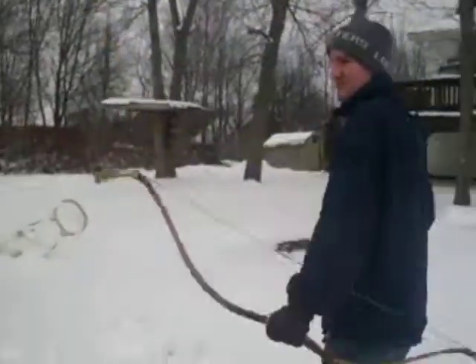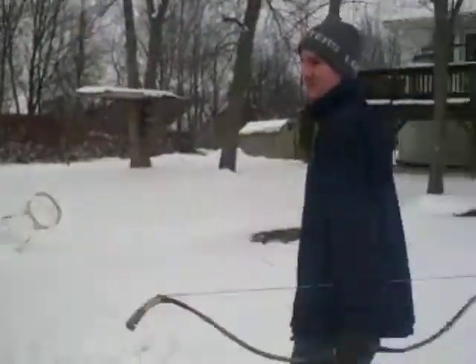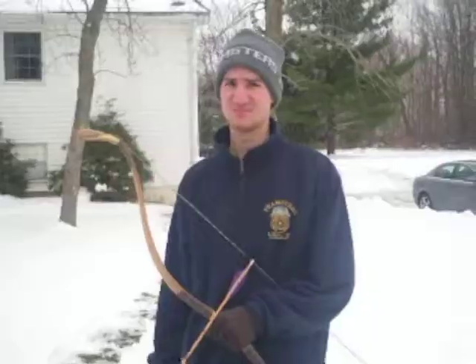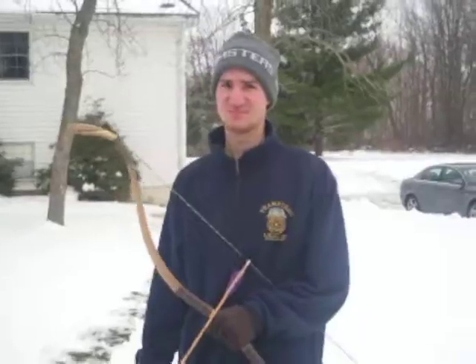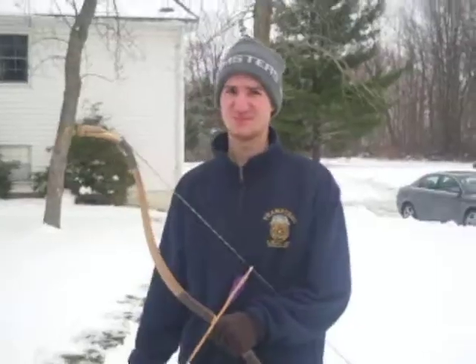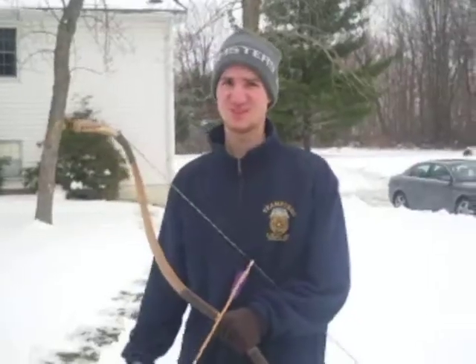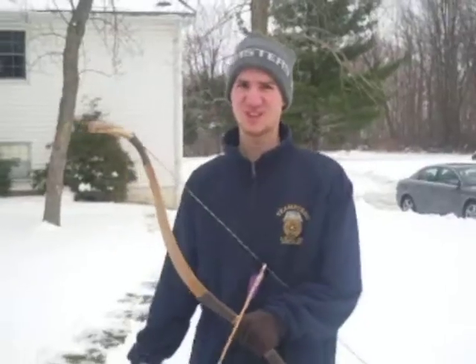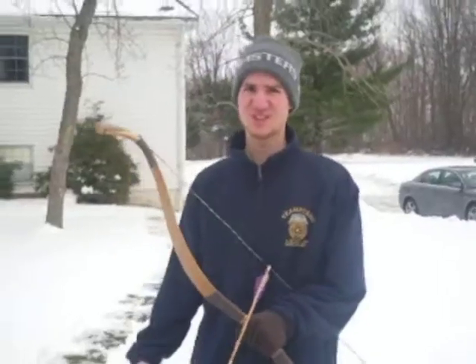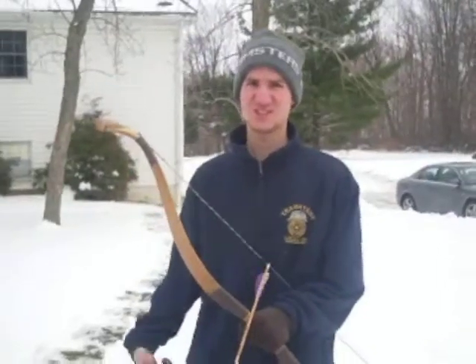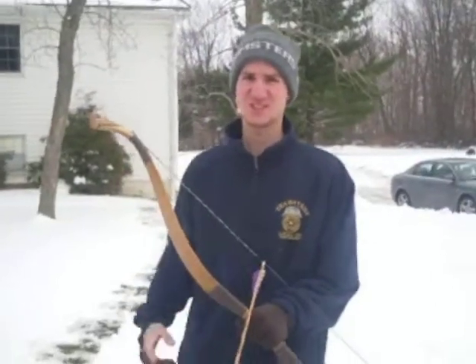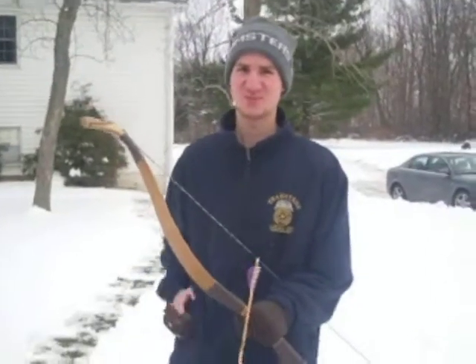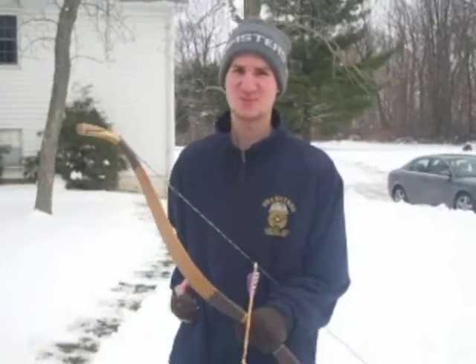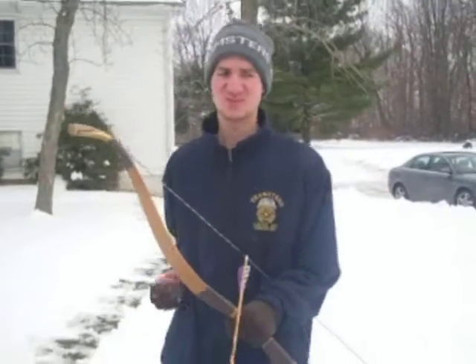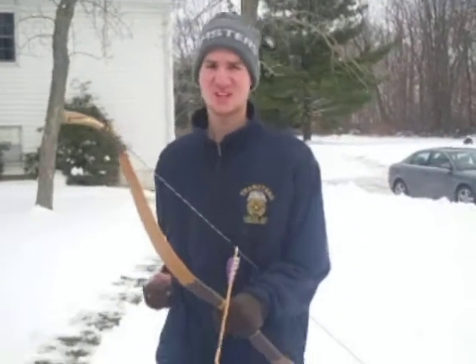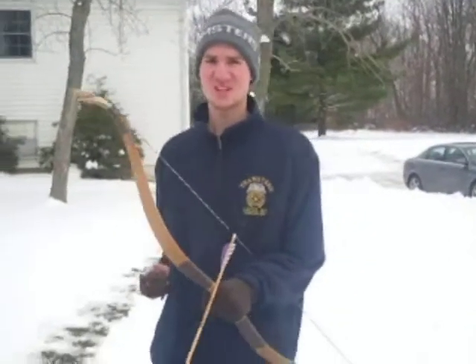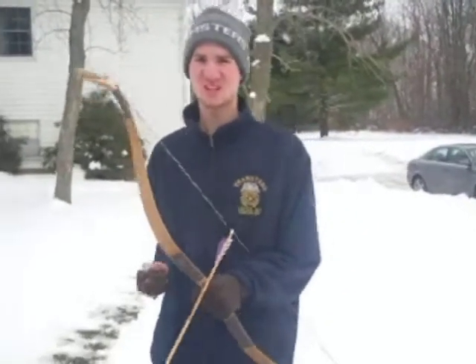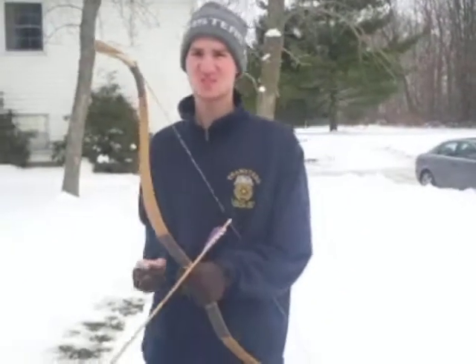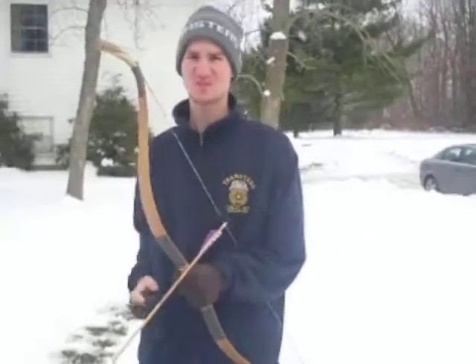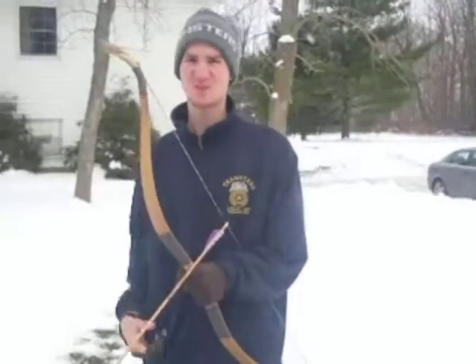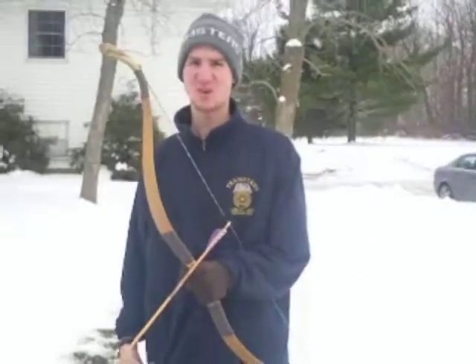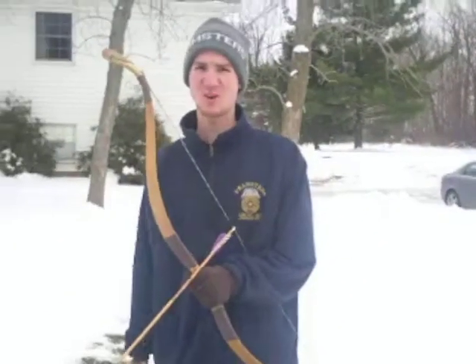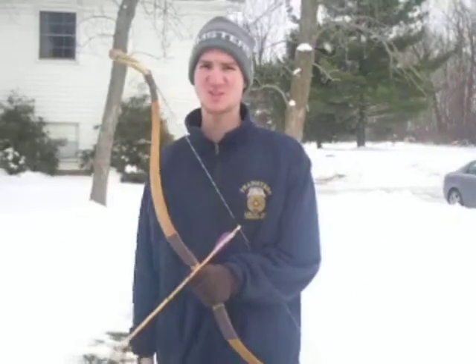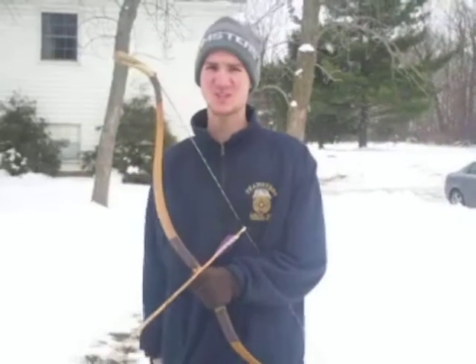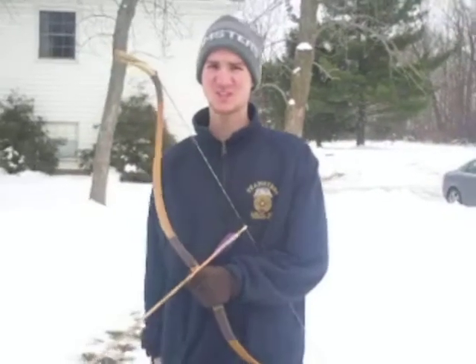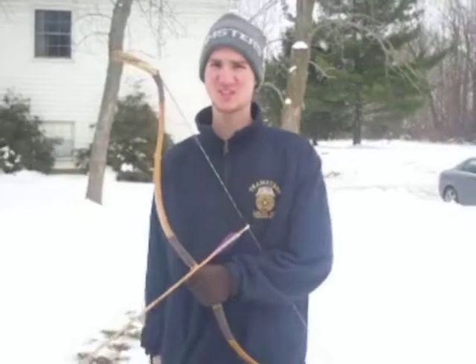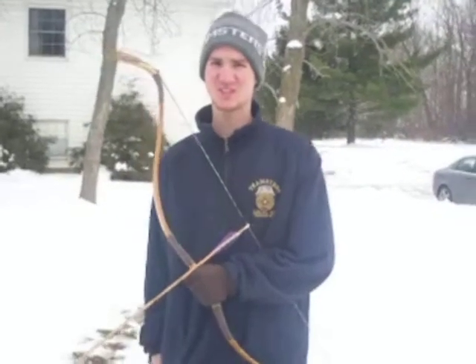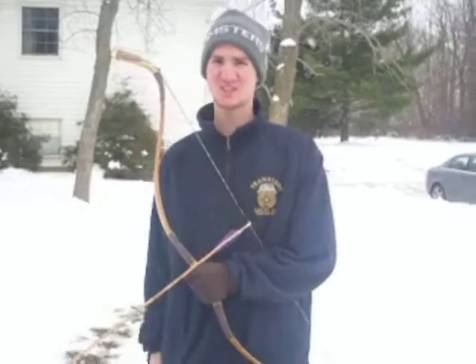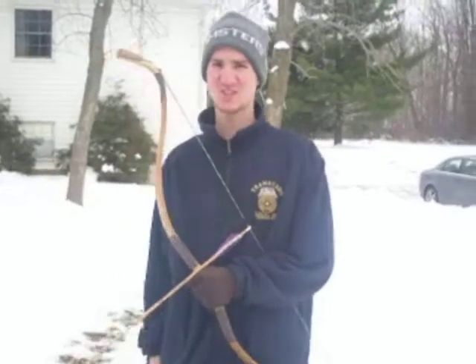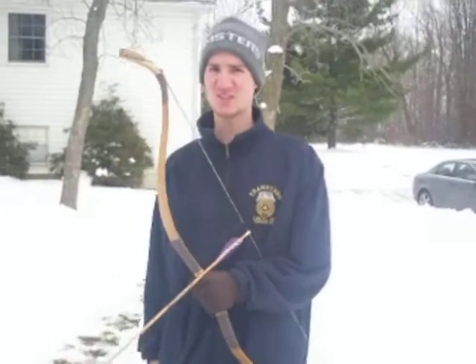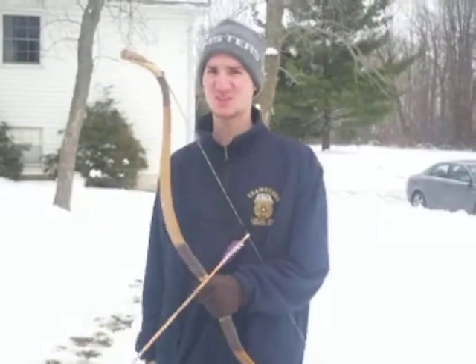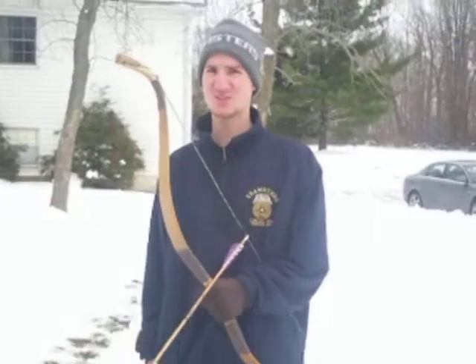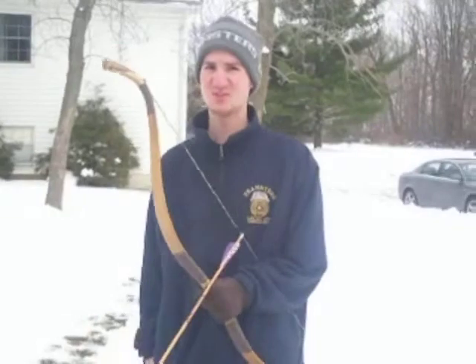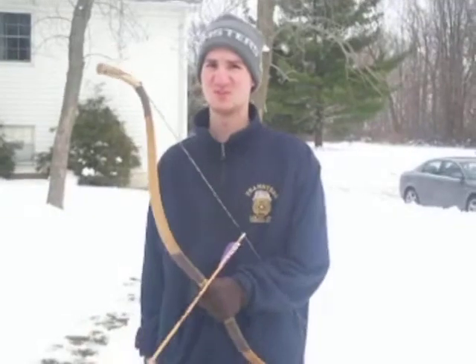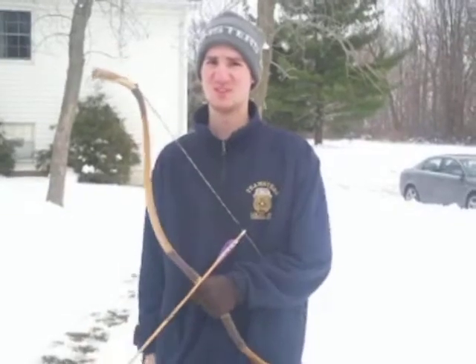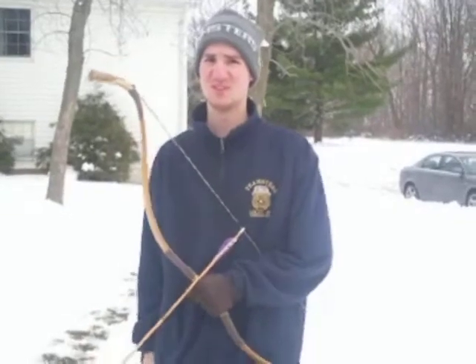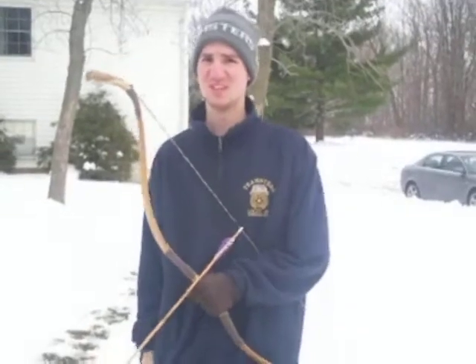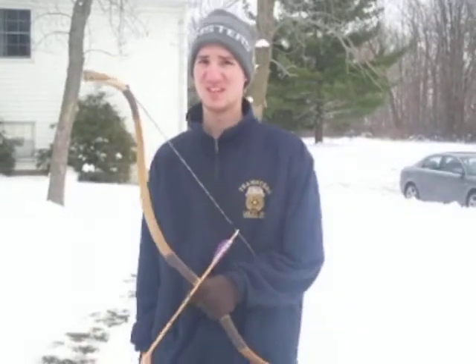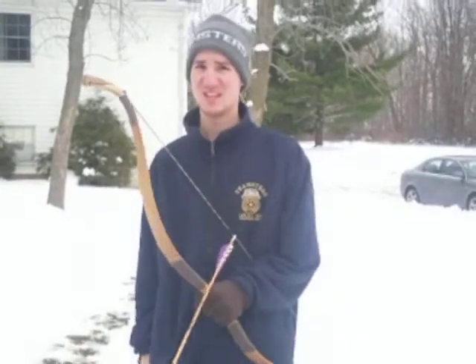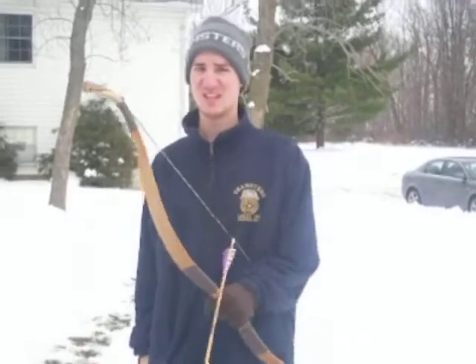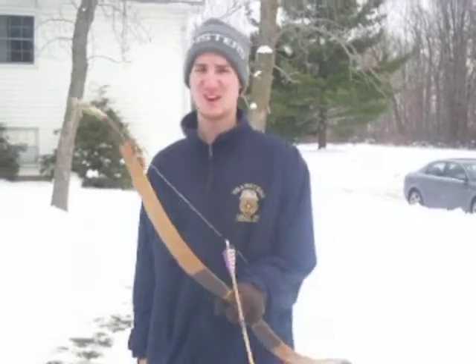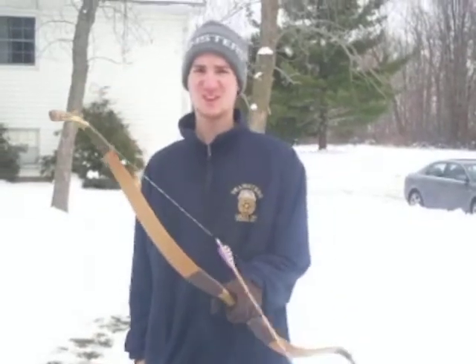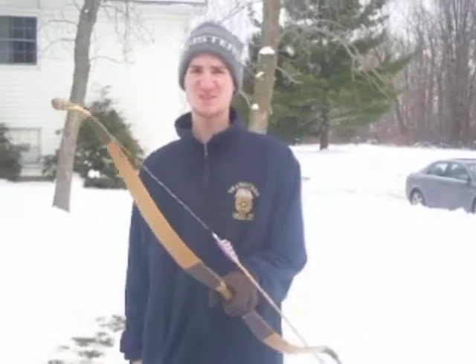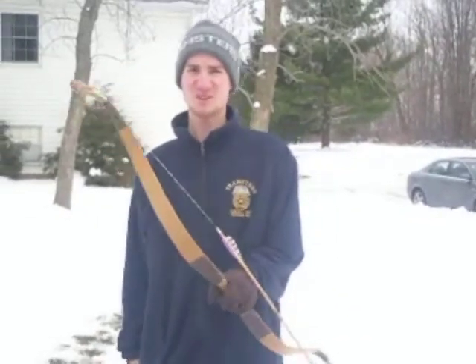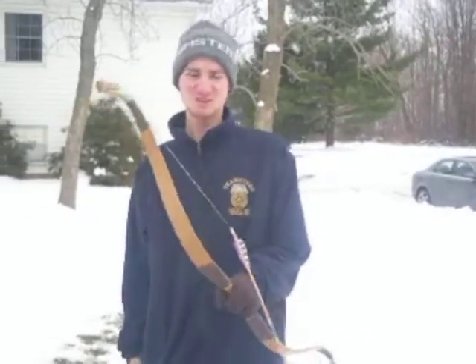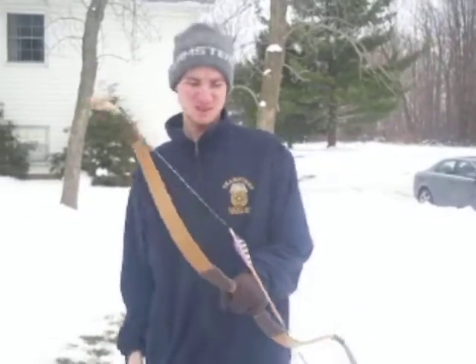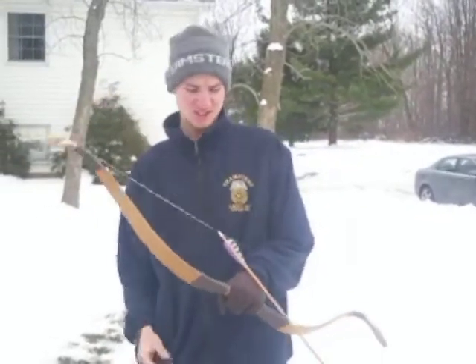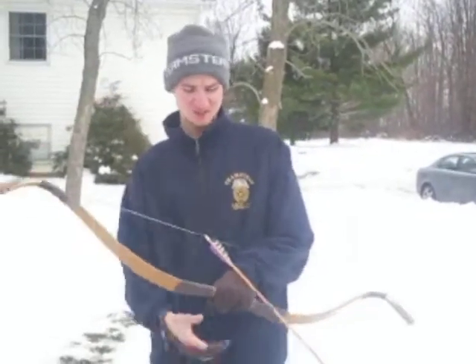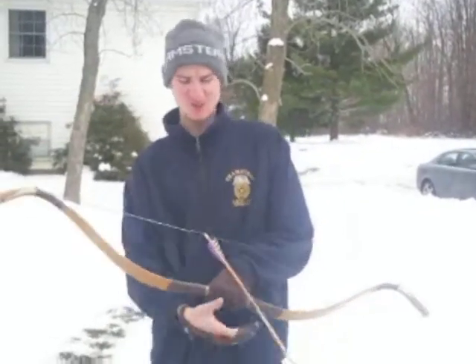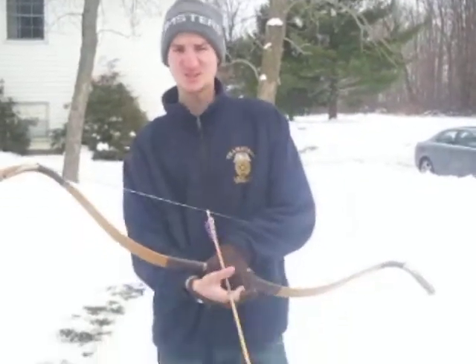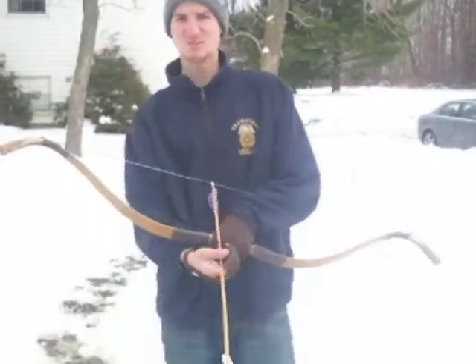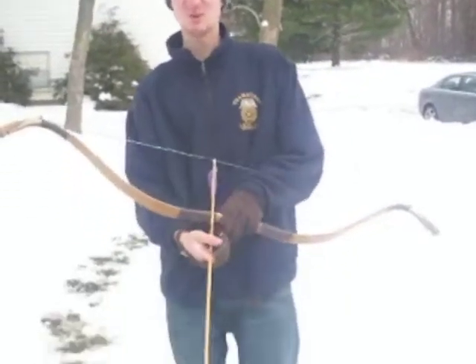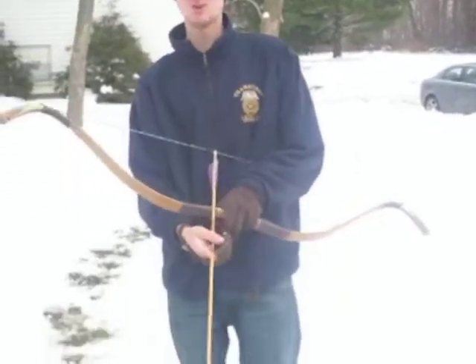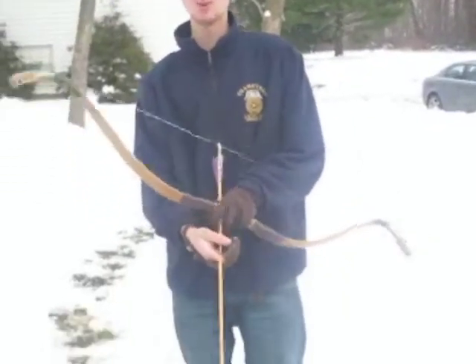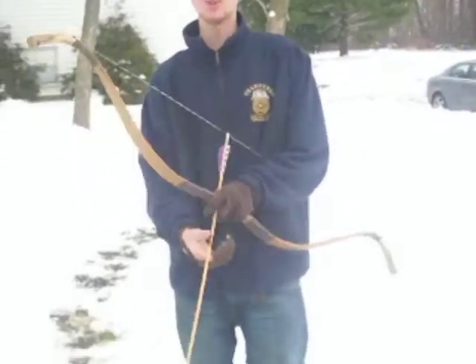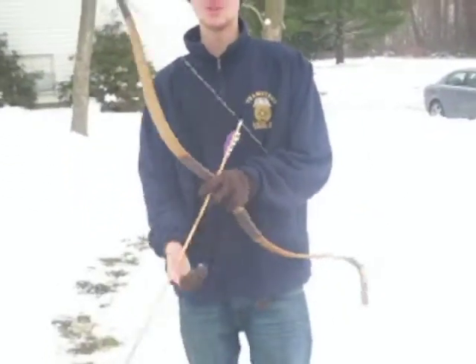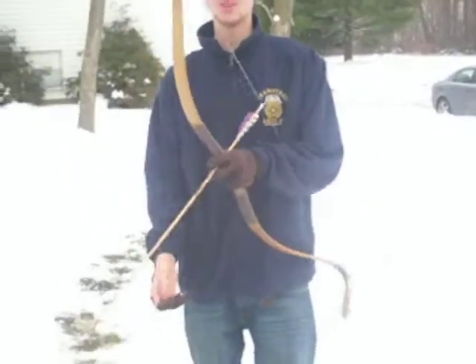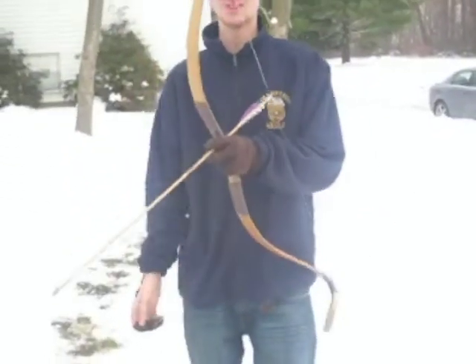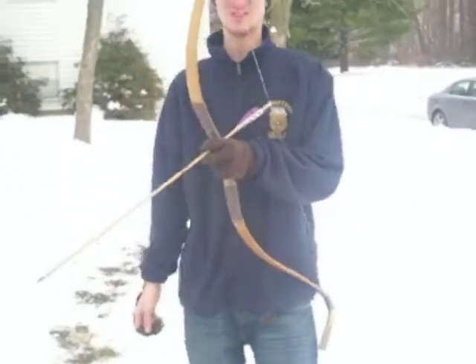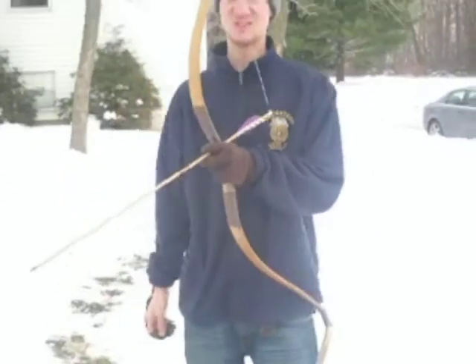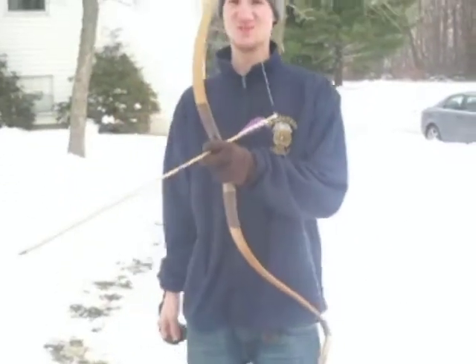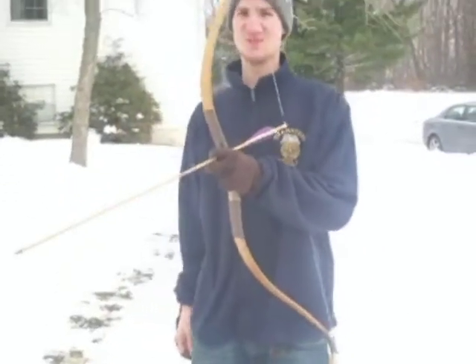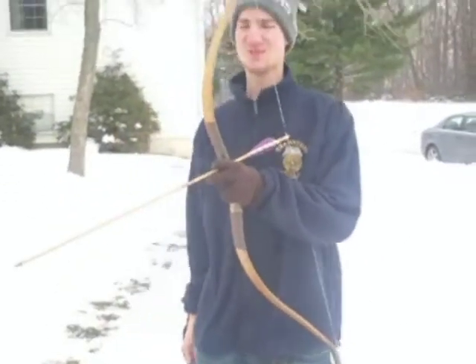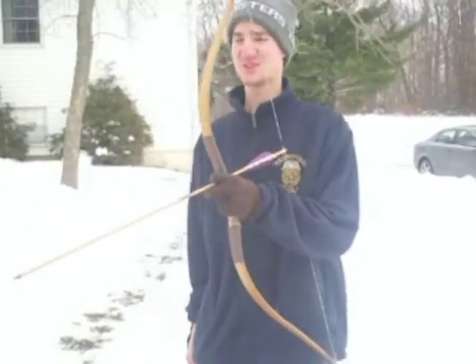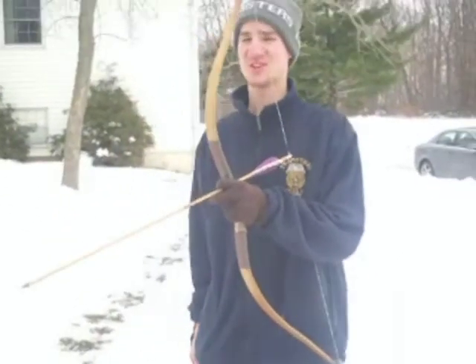Alright guys, that's it for today. Thanks for watching and stay tuned. I highly recommend getting one of these bows for yourself.